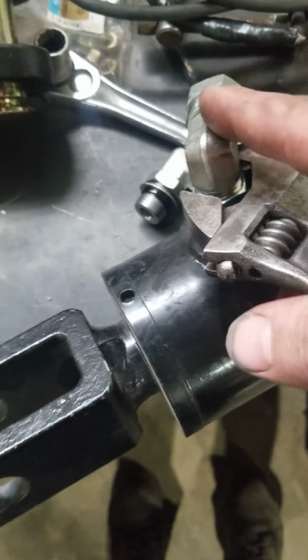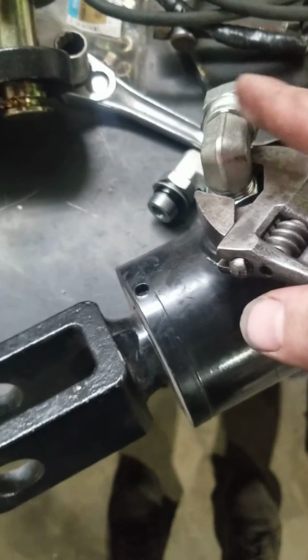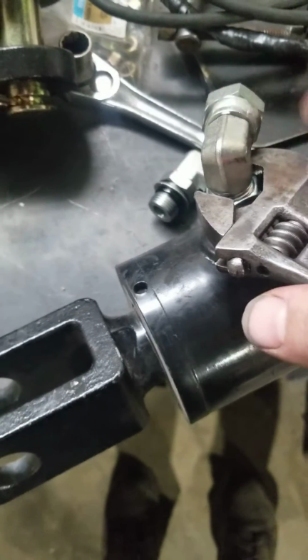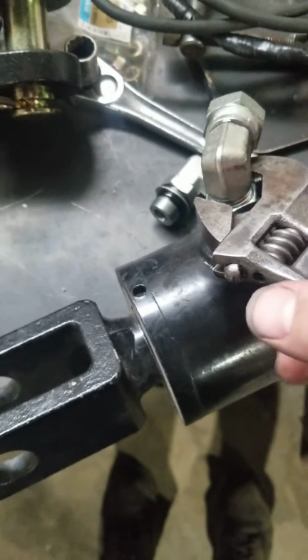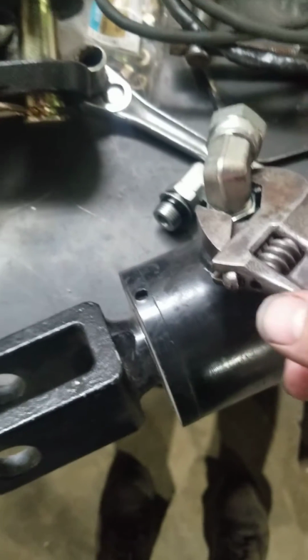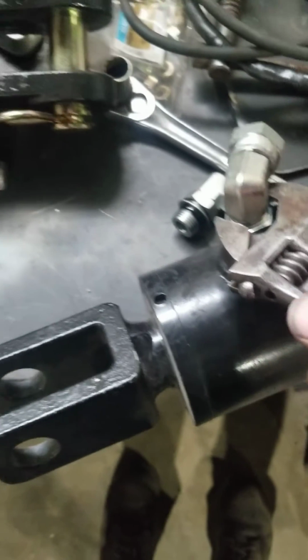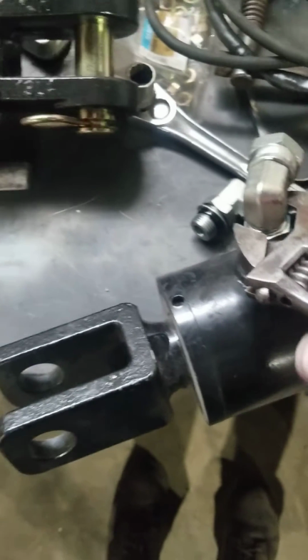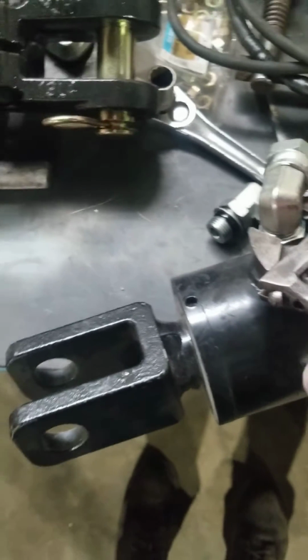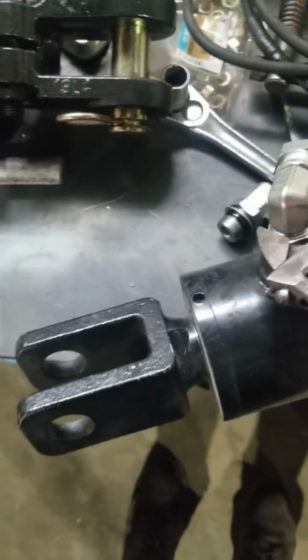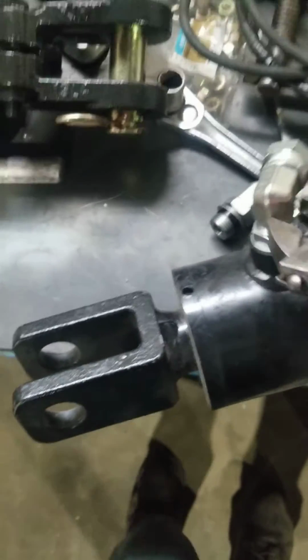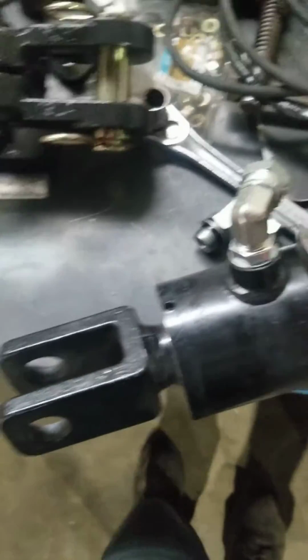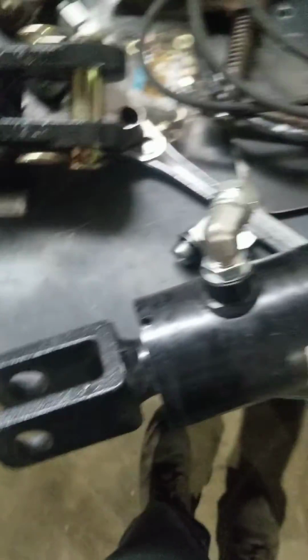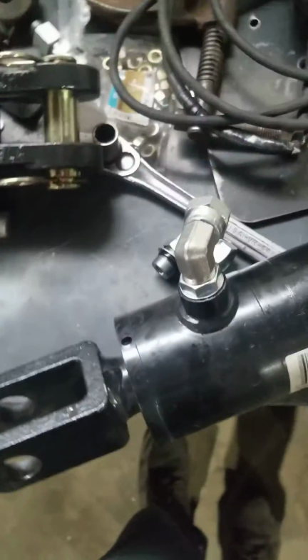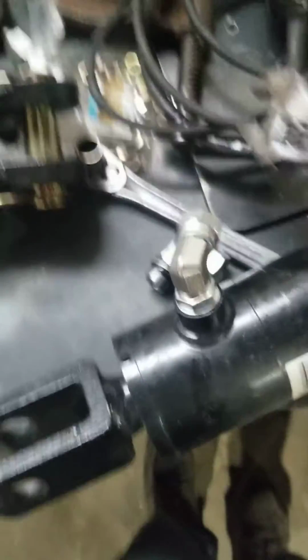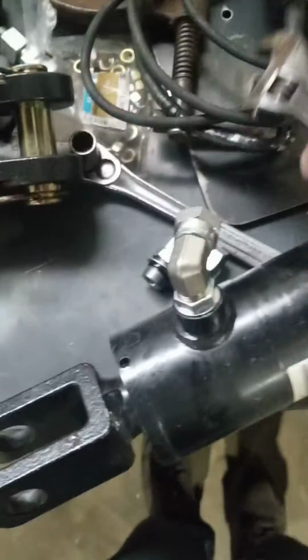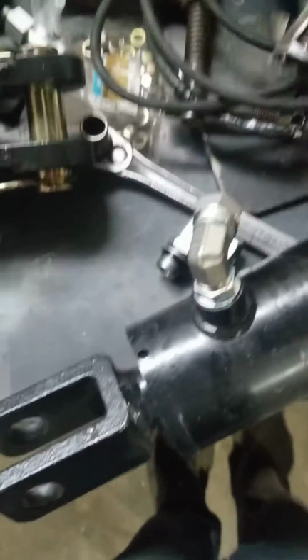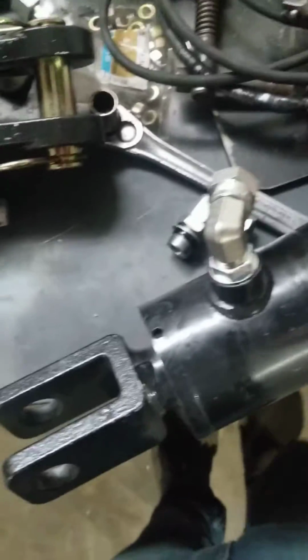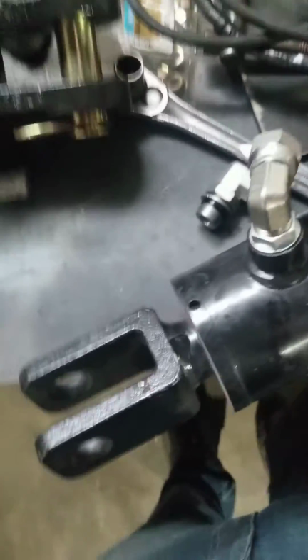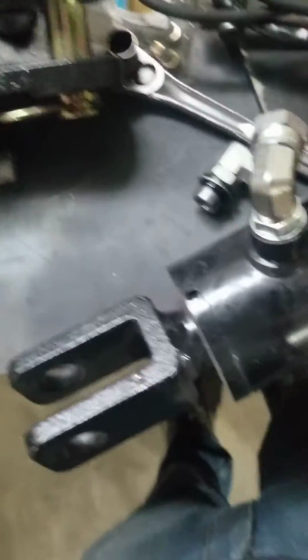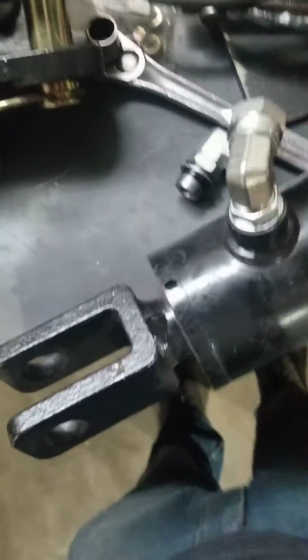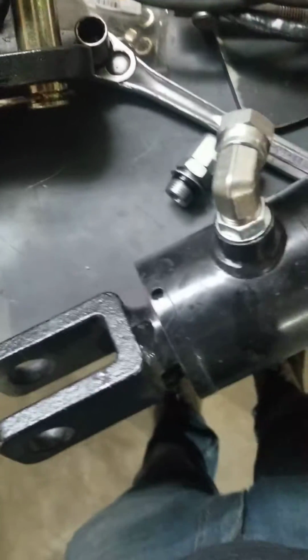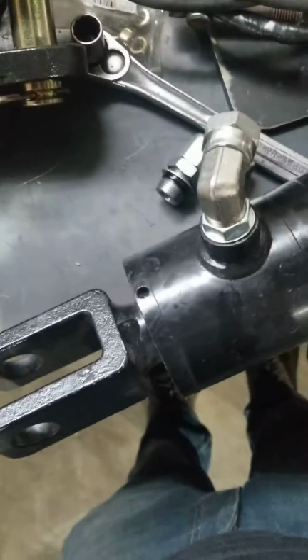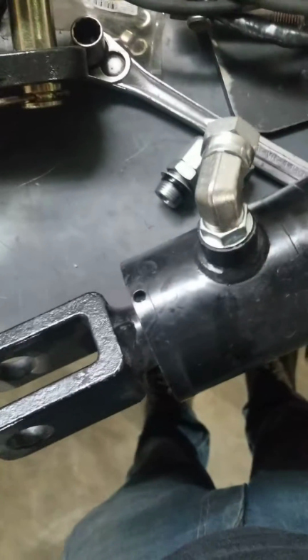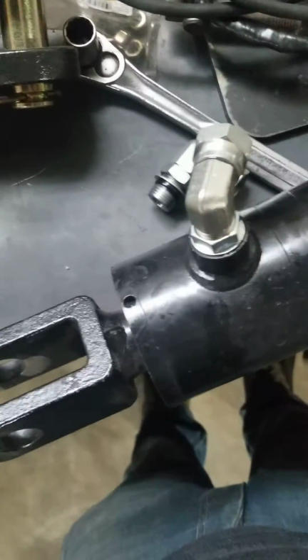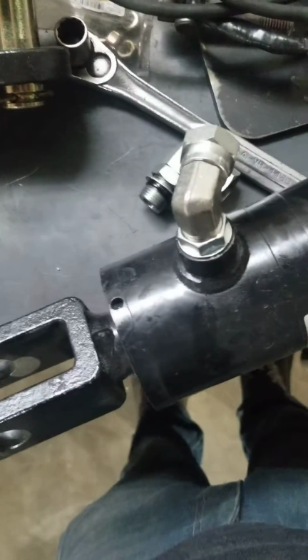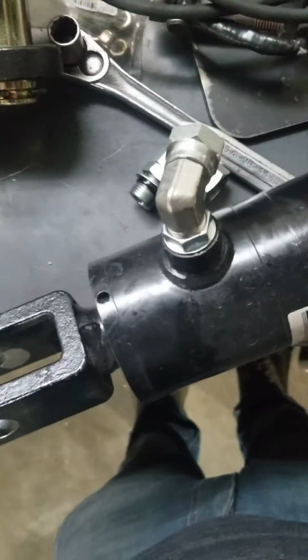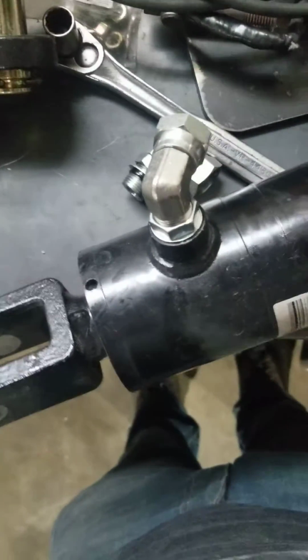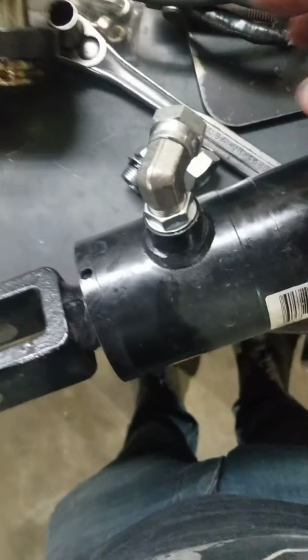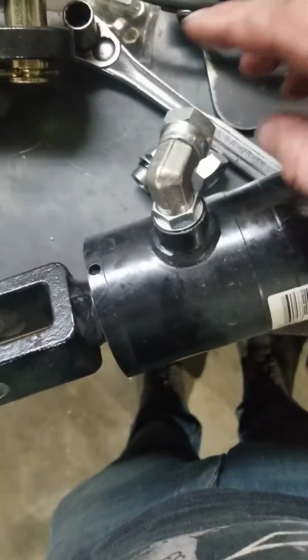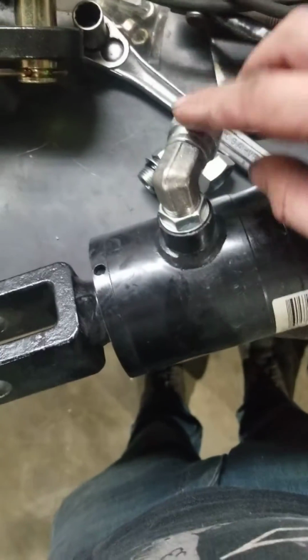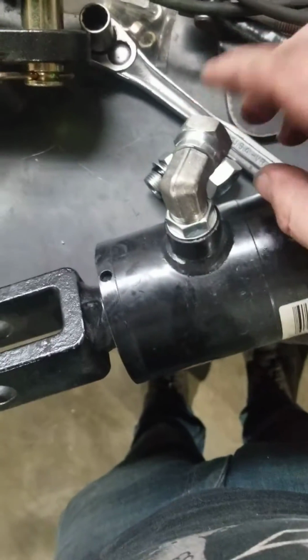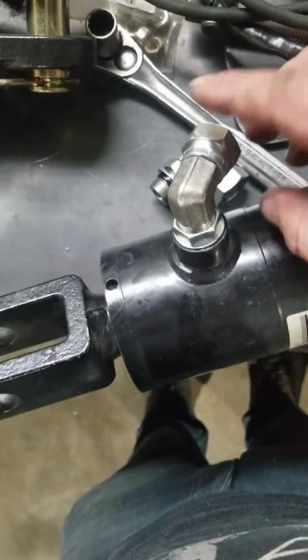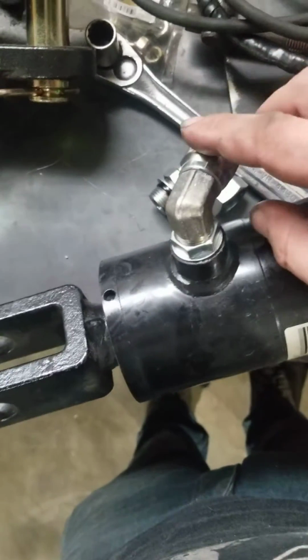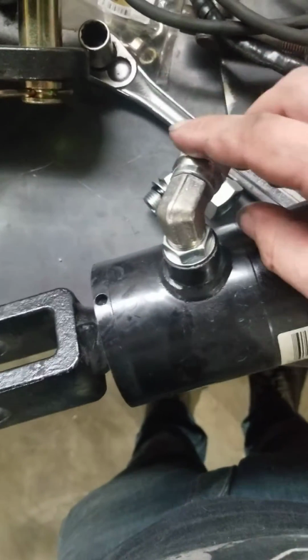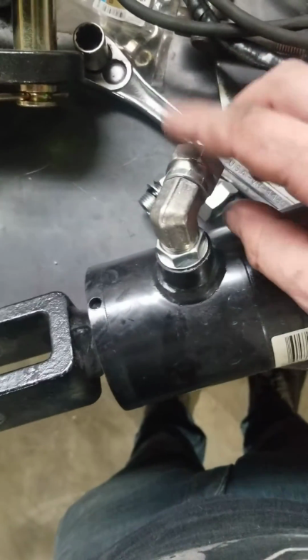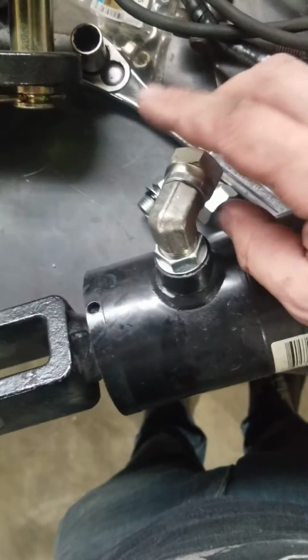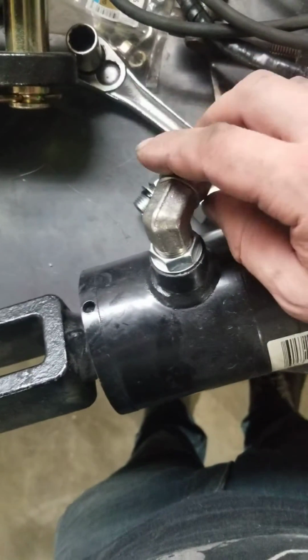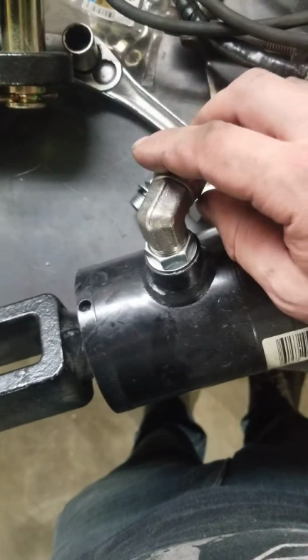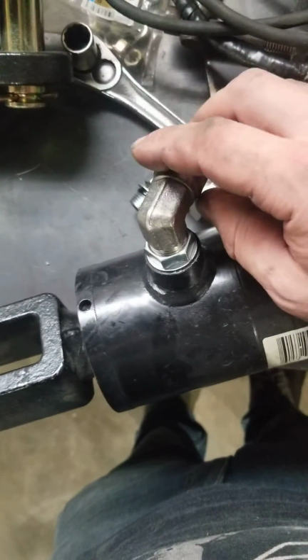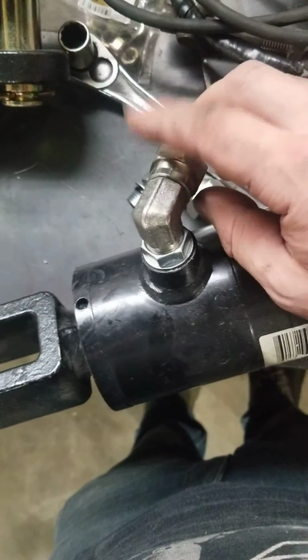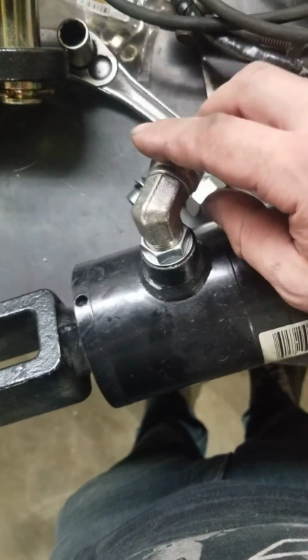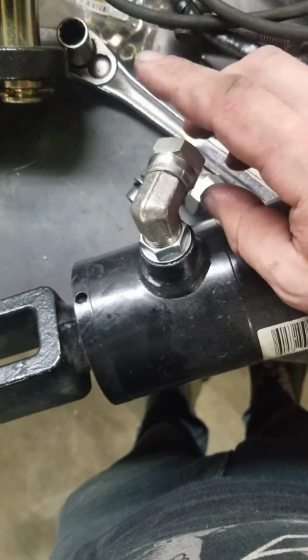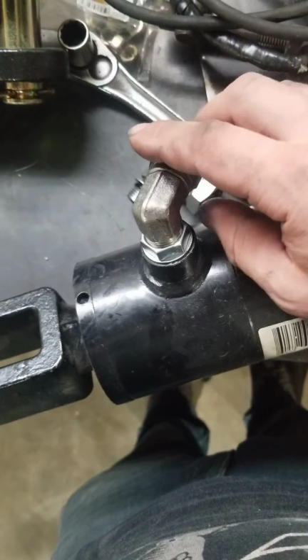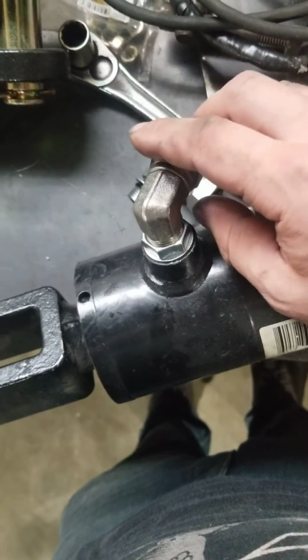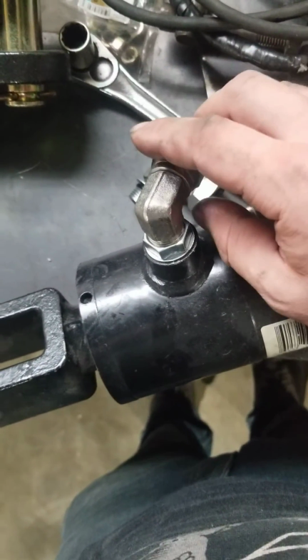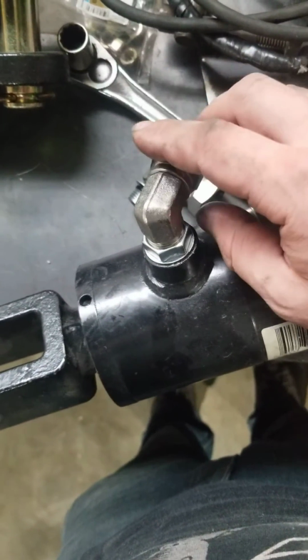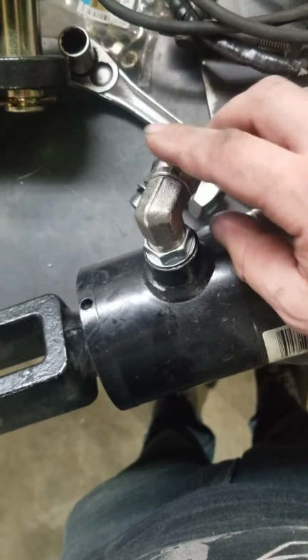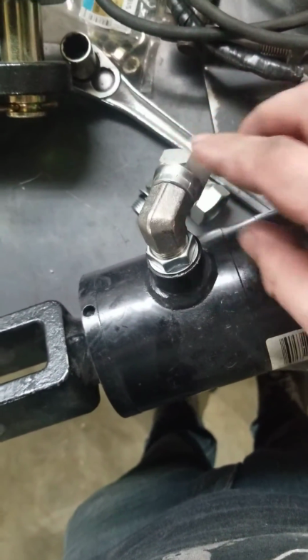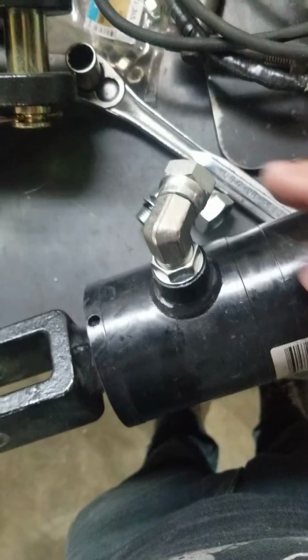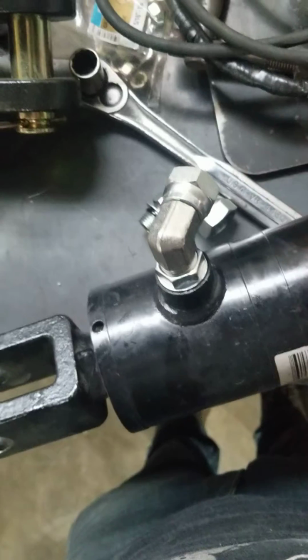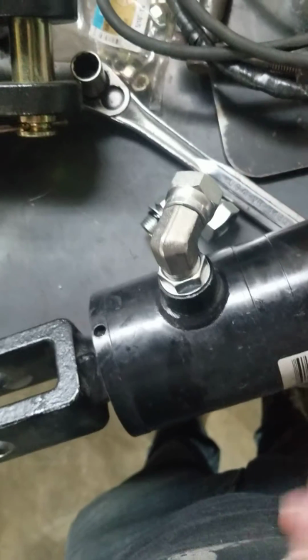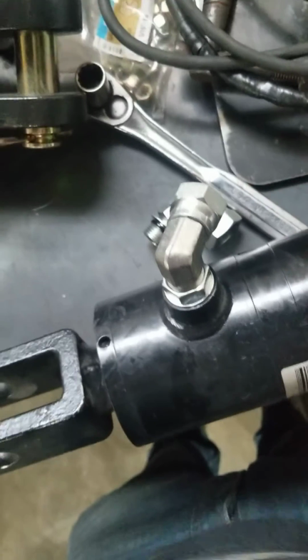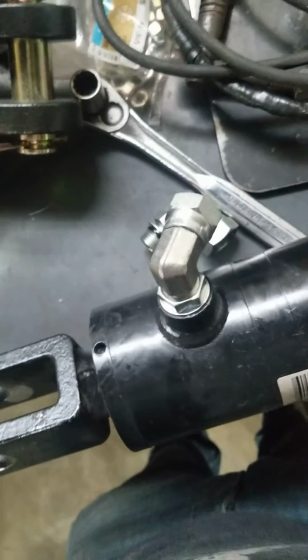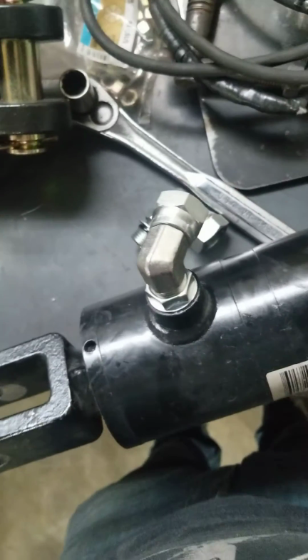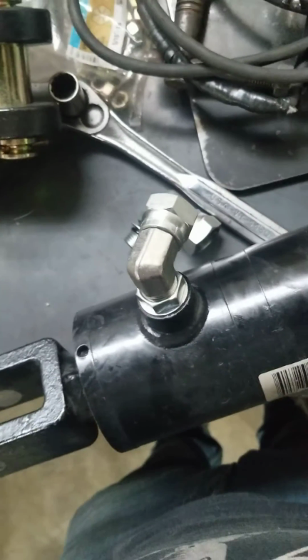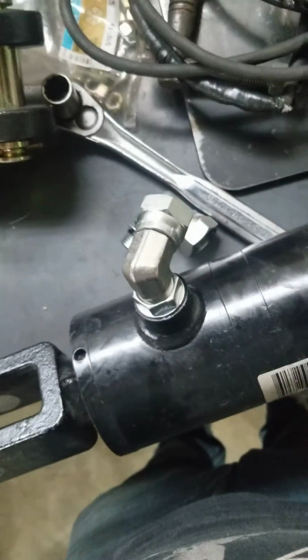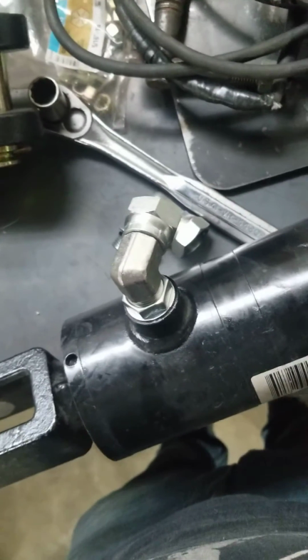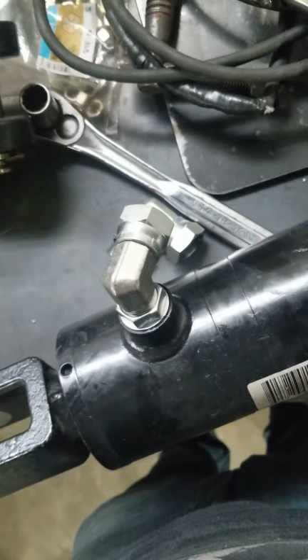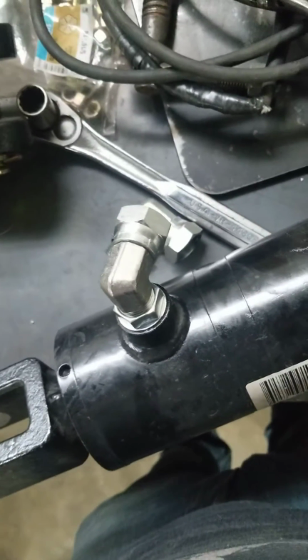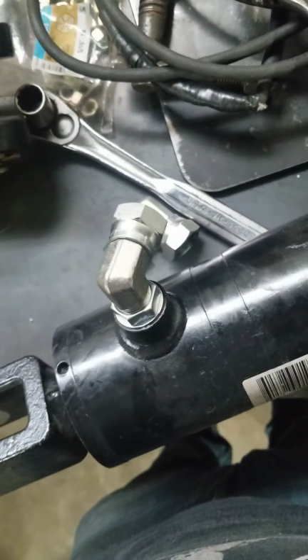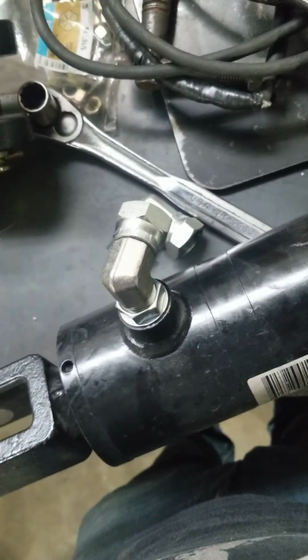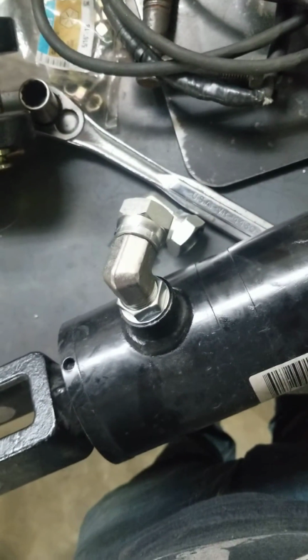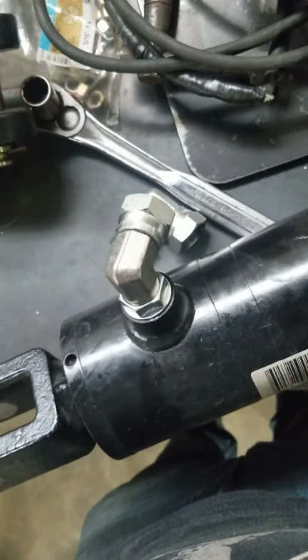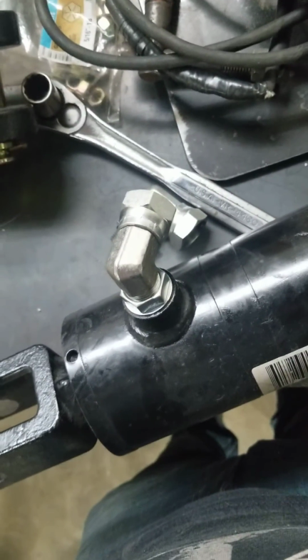Once you have that tightened down, you can reattach the hose into this side of the fitting and you'll be good to go.